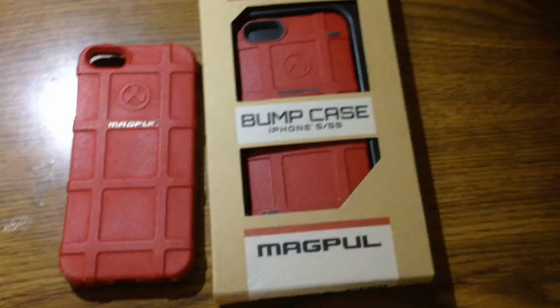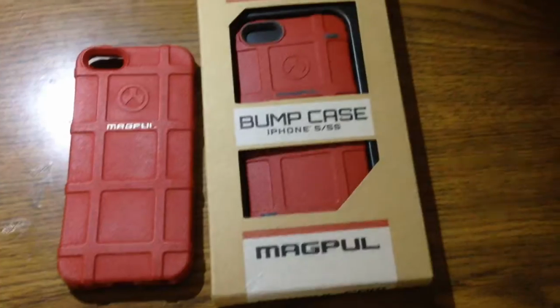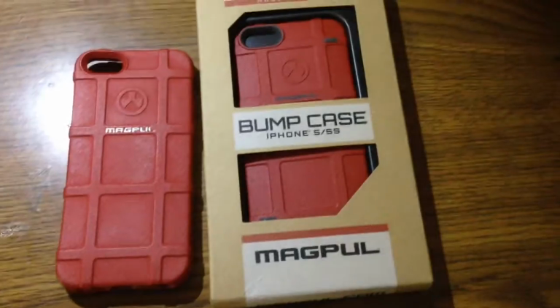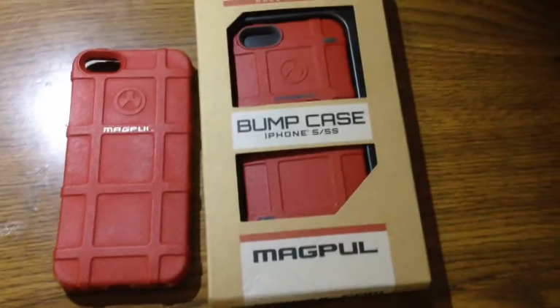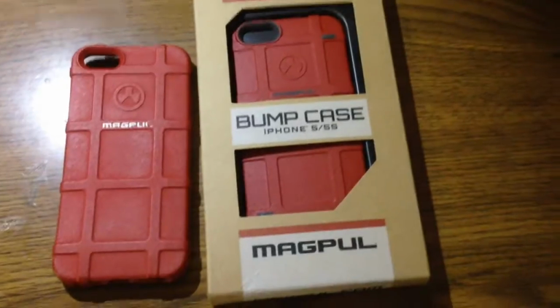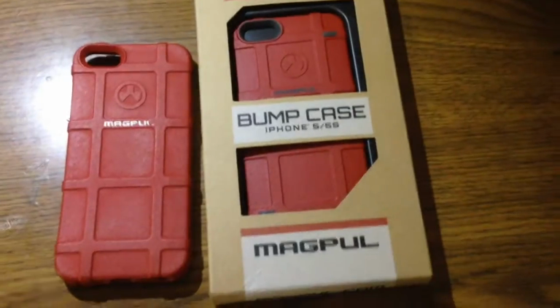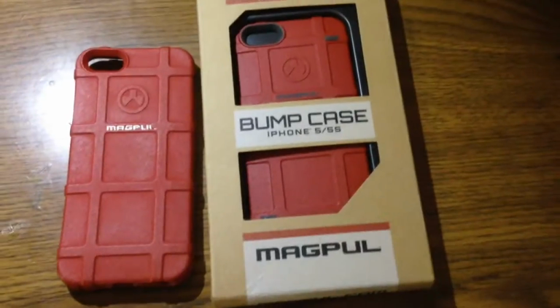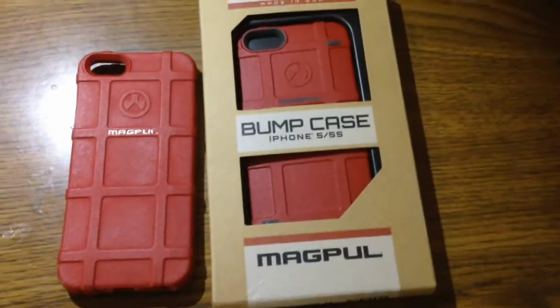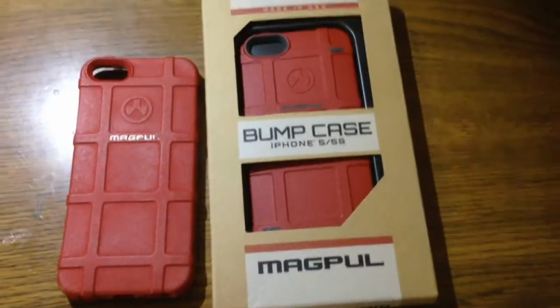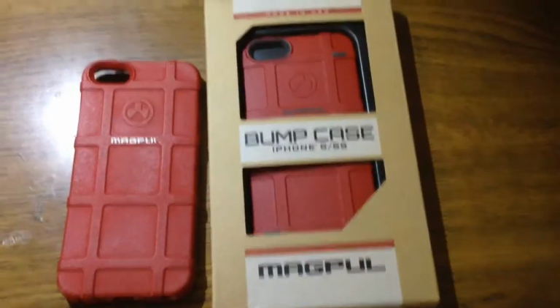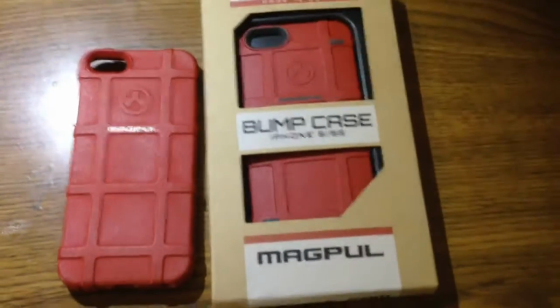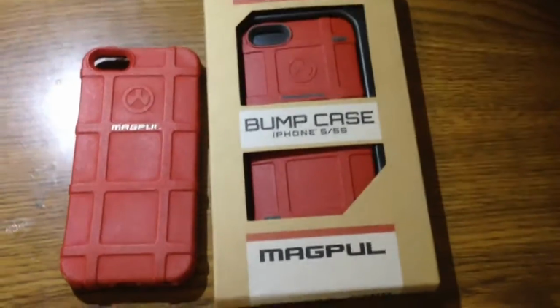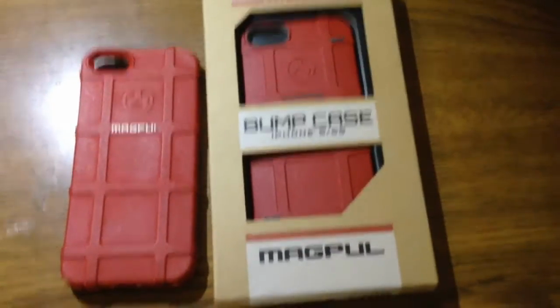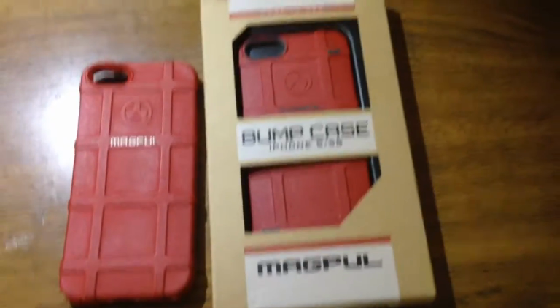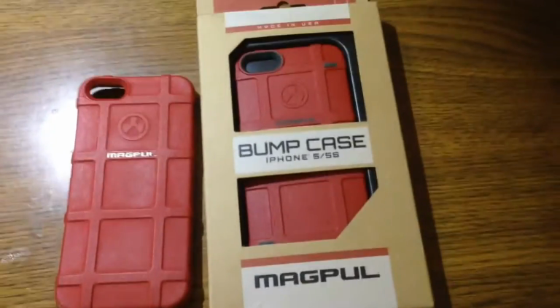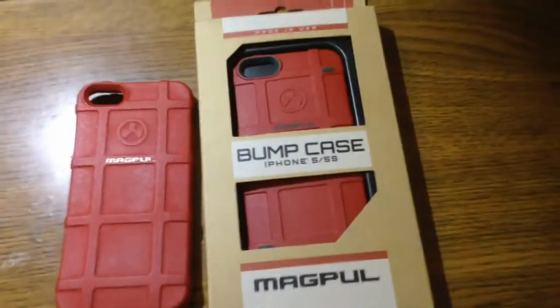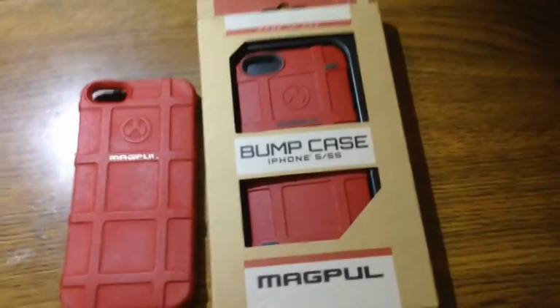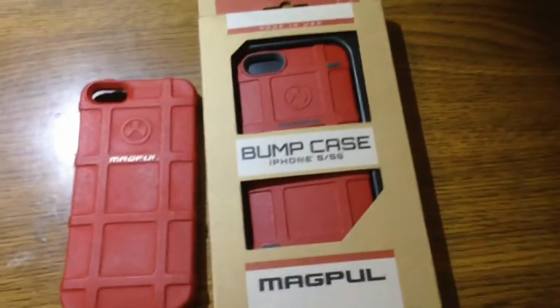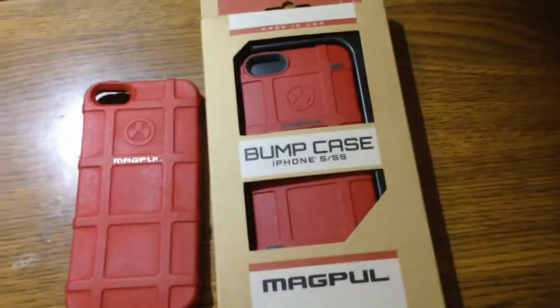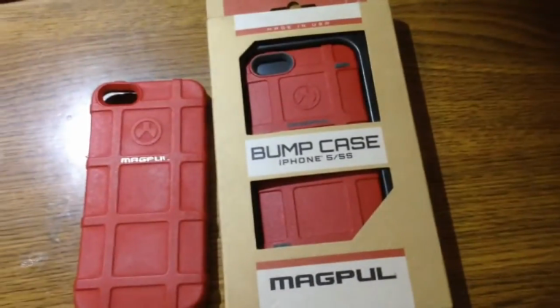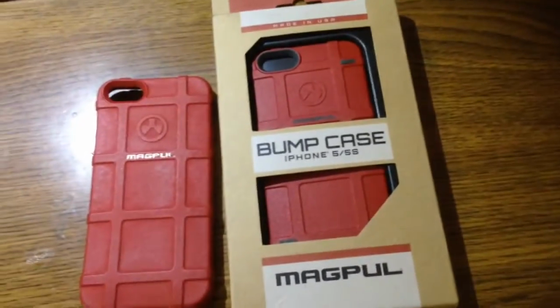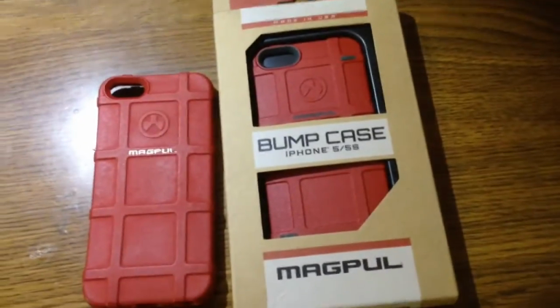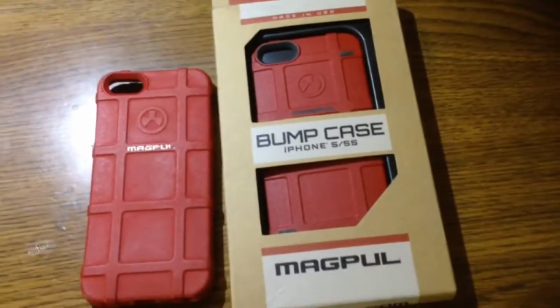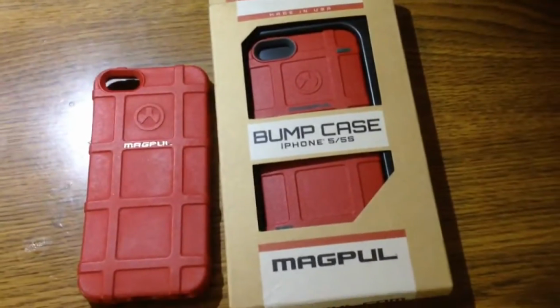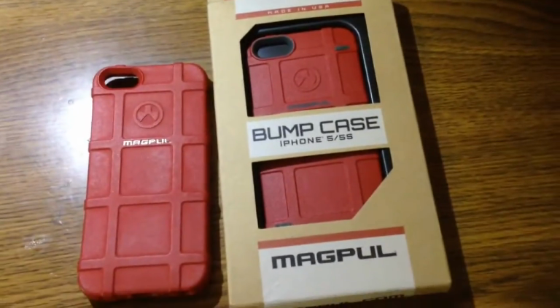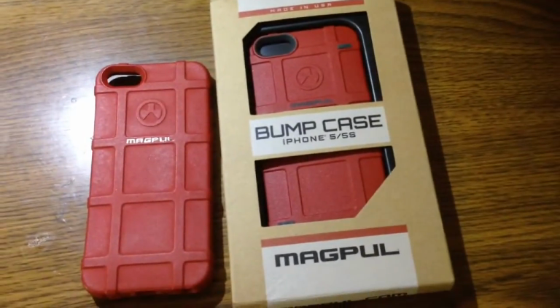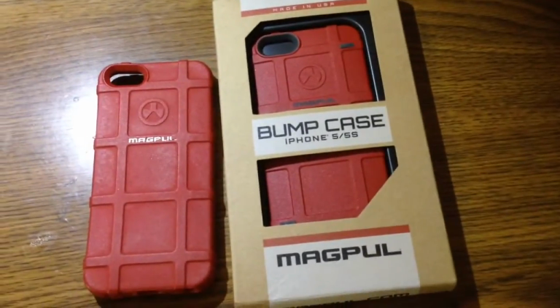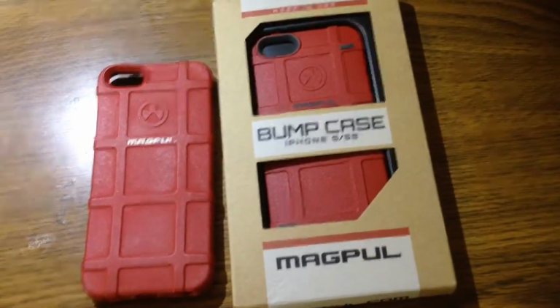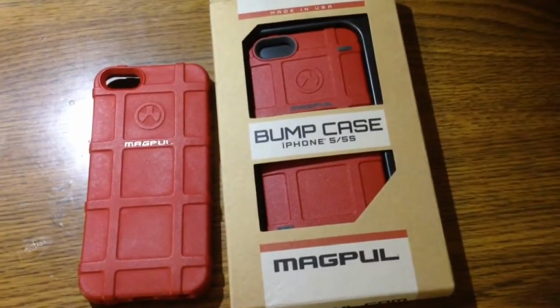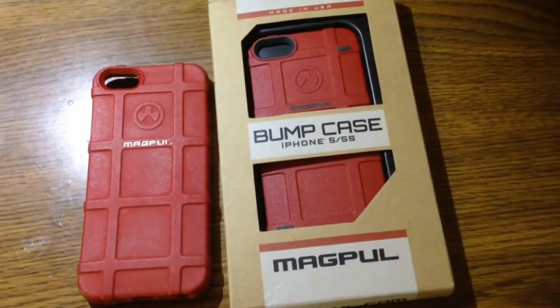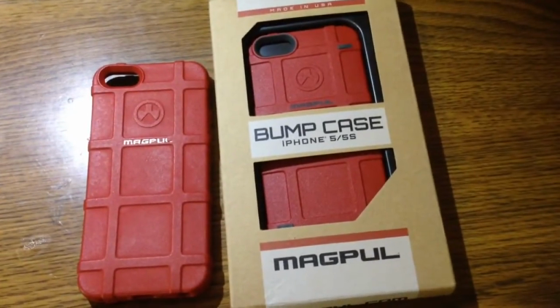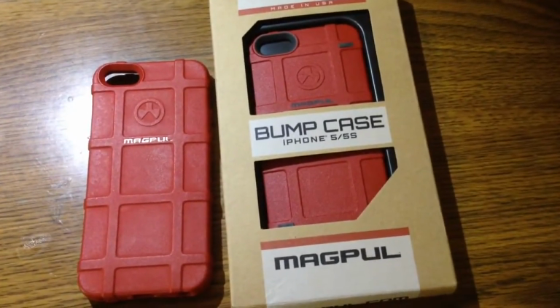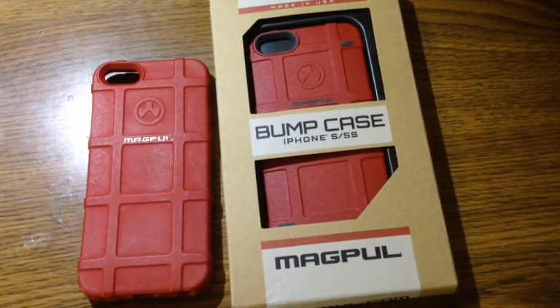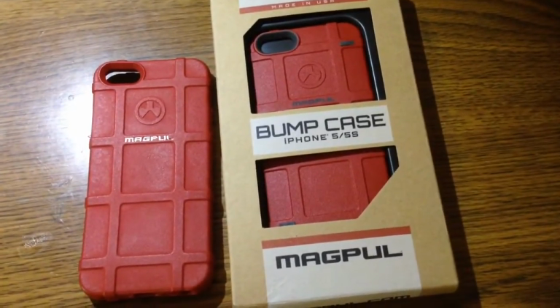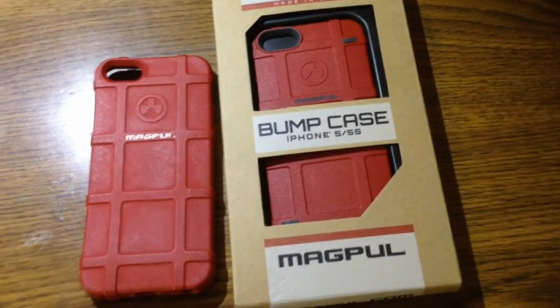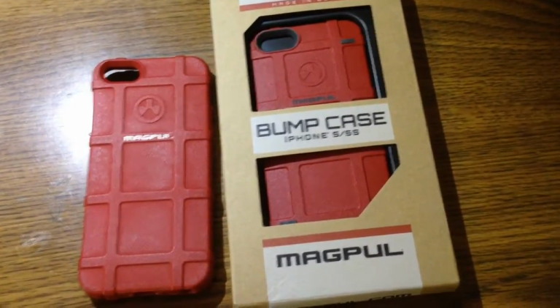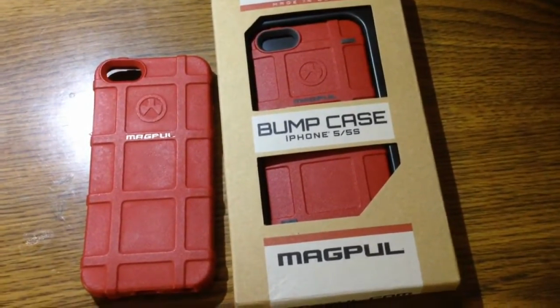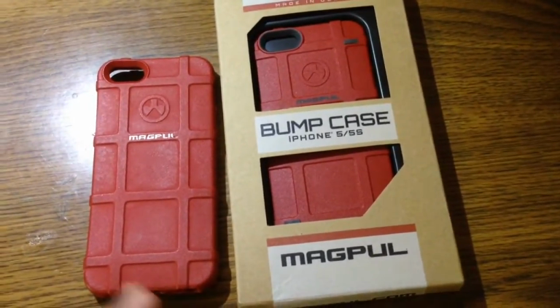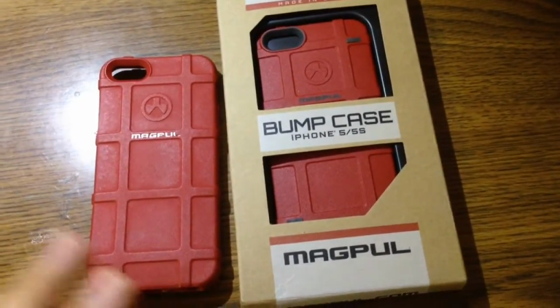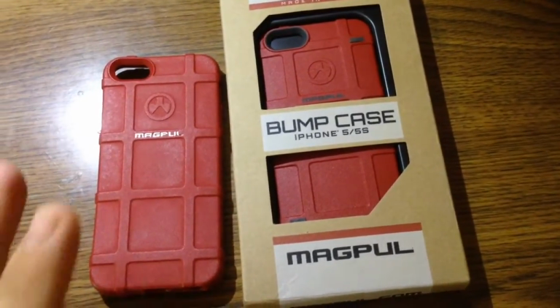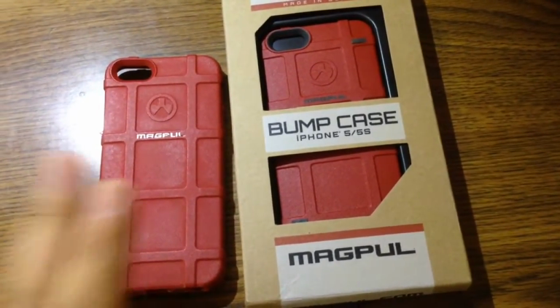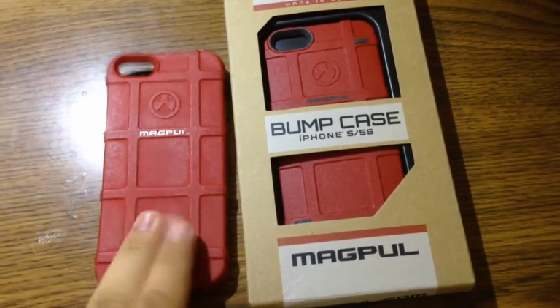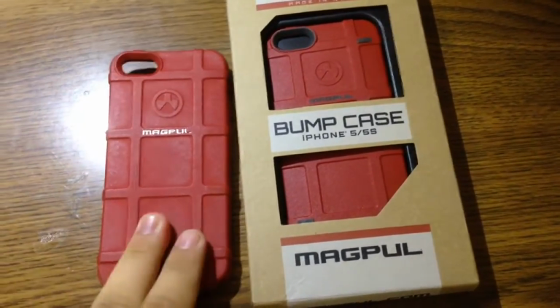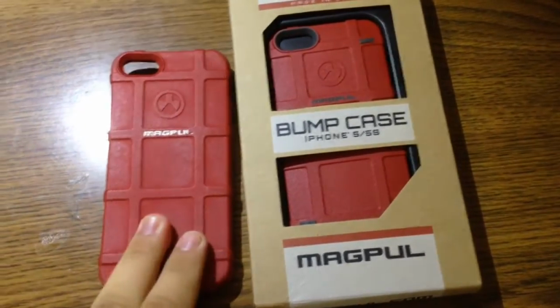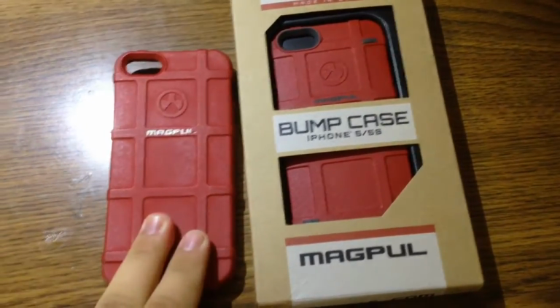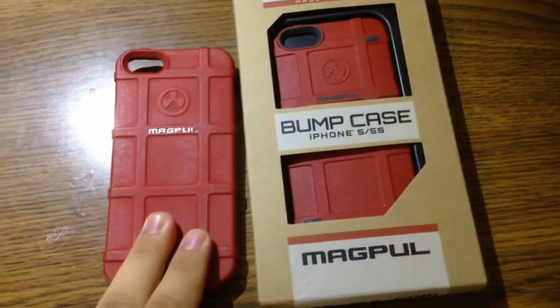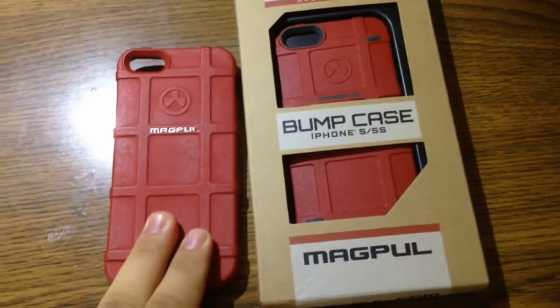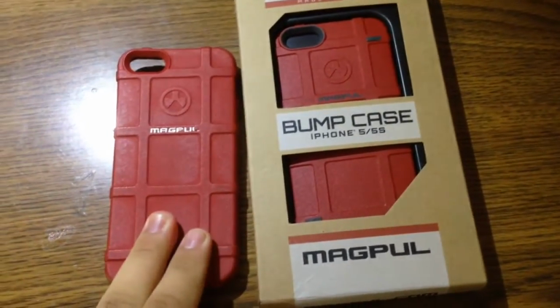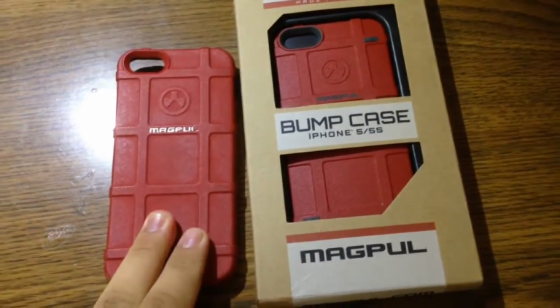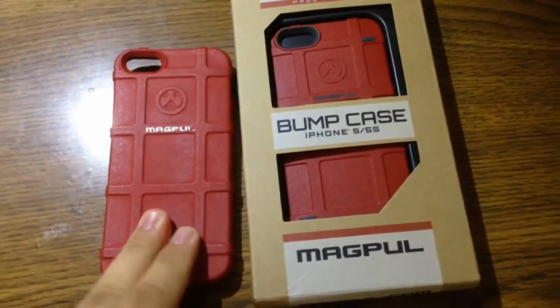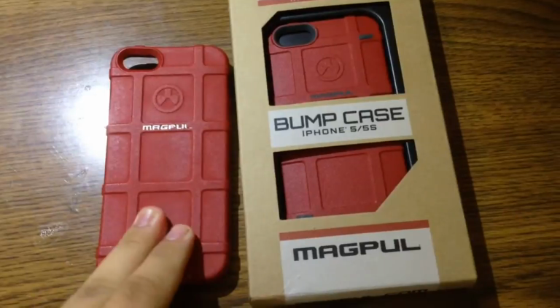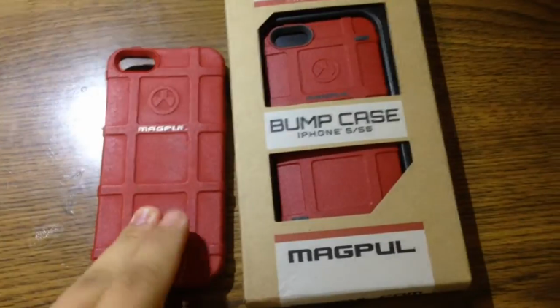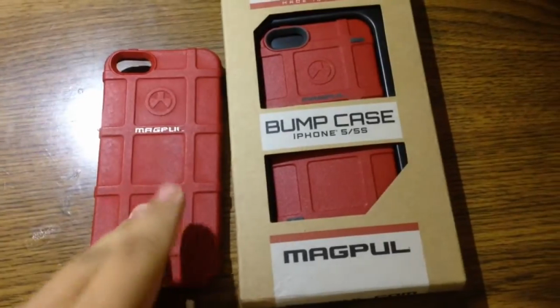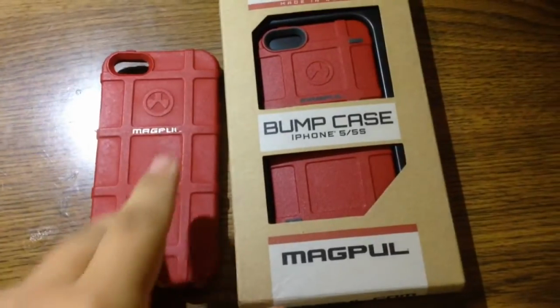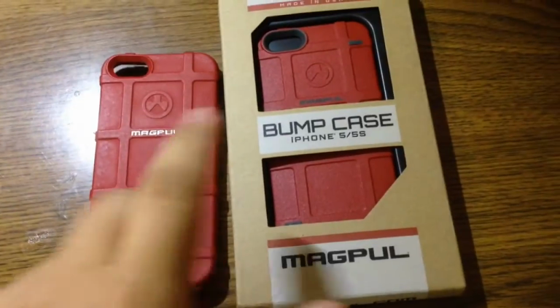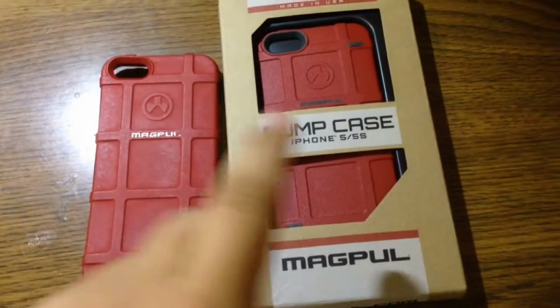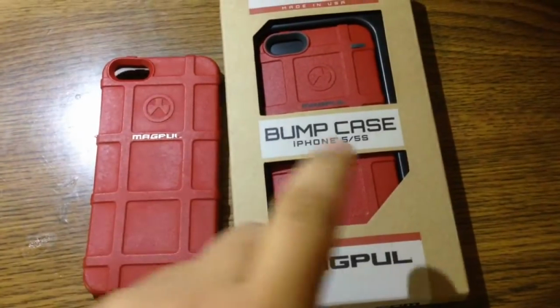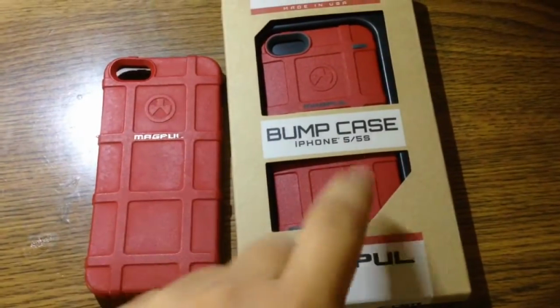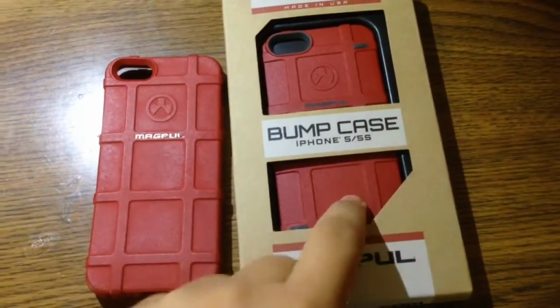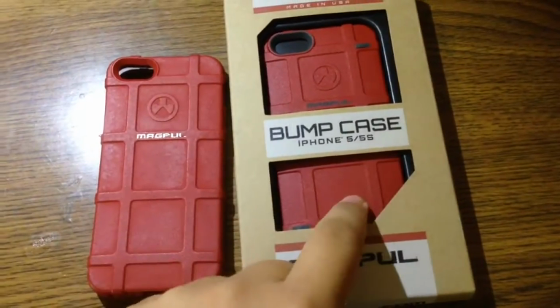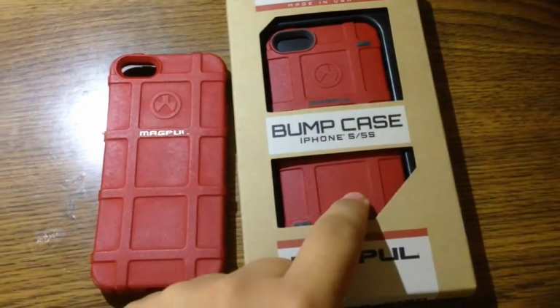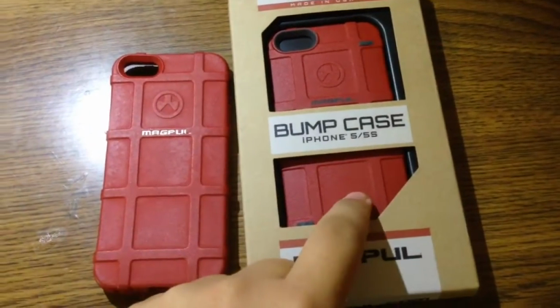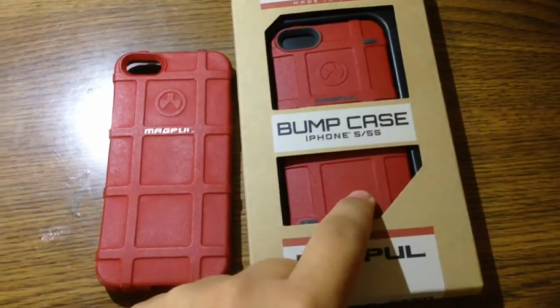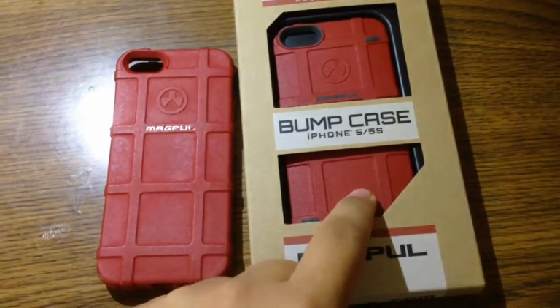Welcome back everybody. Today we're going to be reviewing the differences between the Magpul Field Case and the Magpul Bump Case.